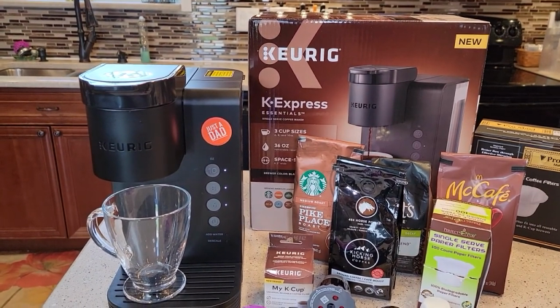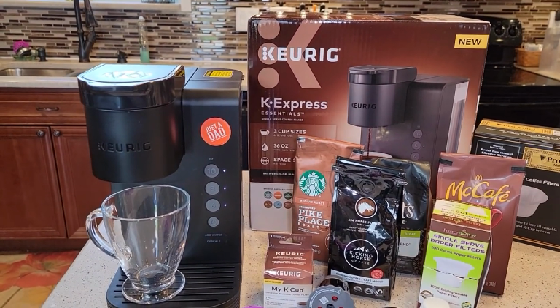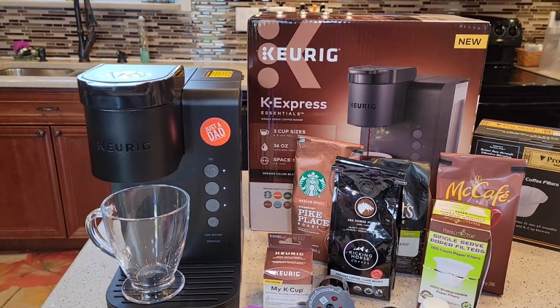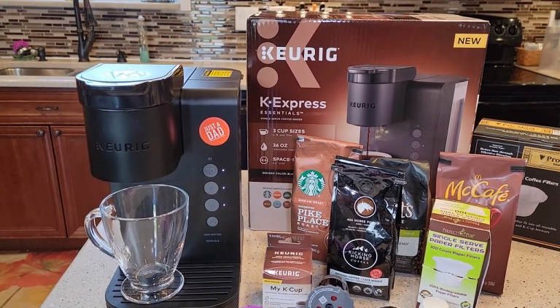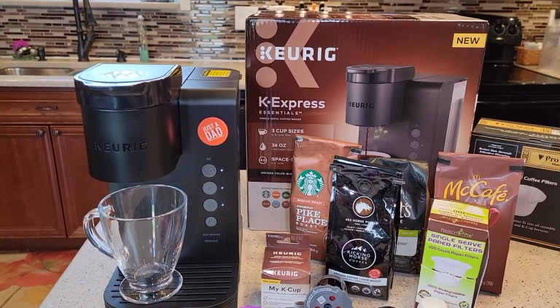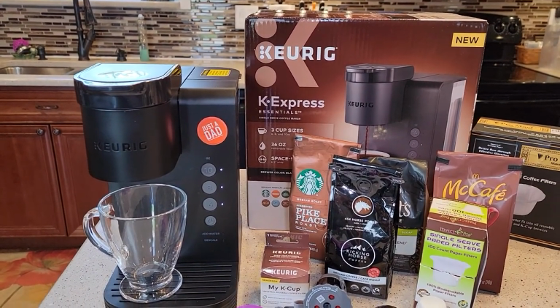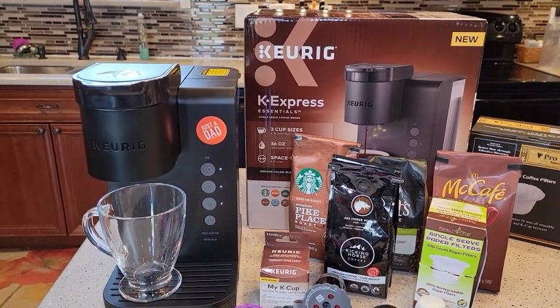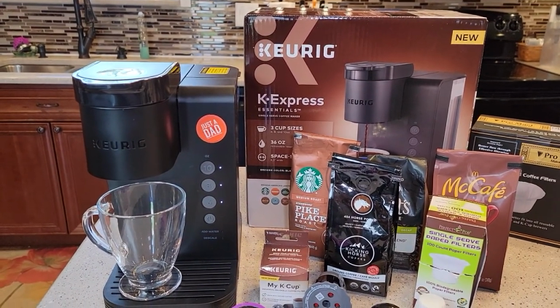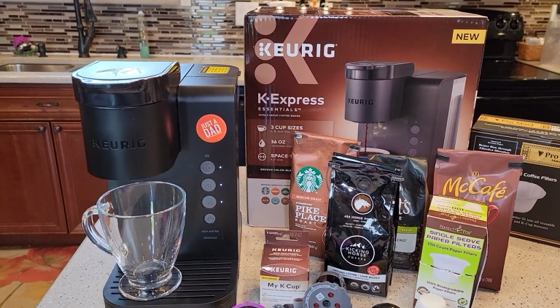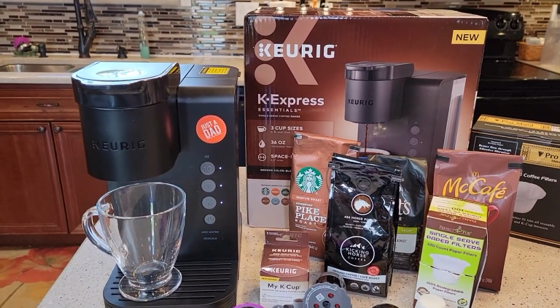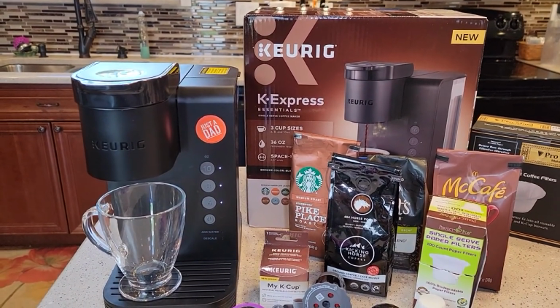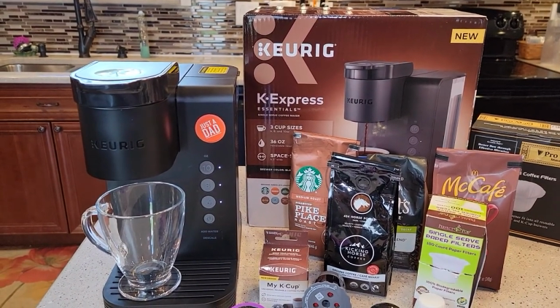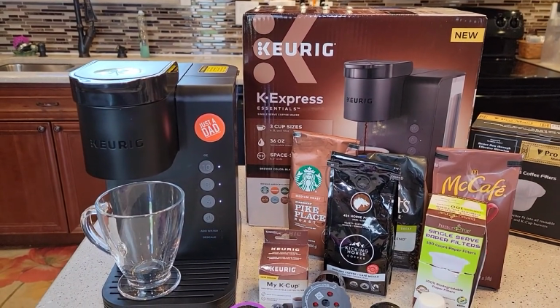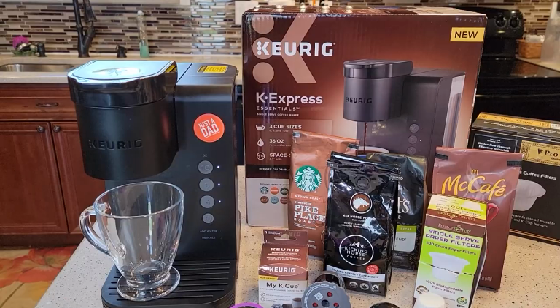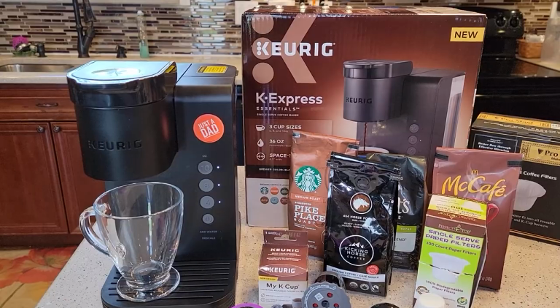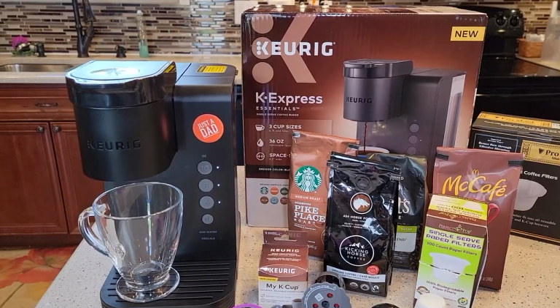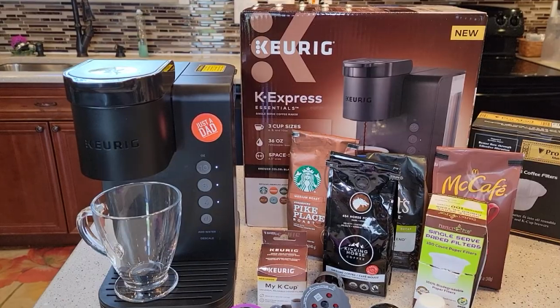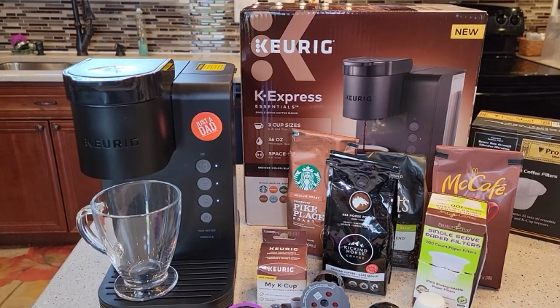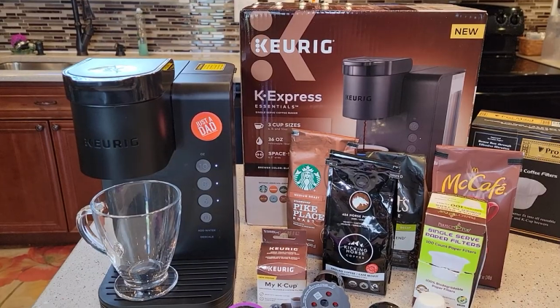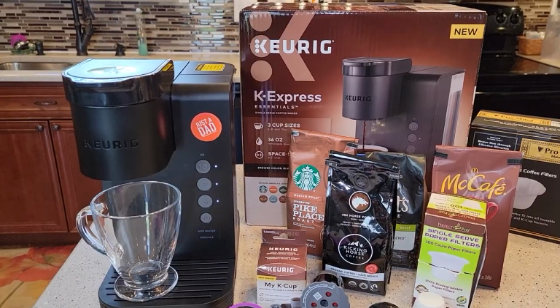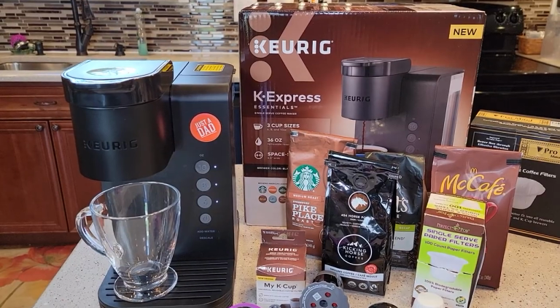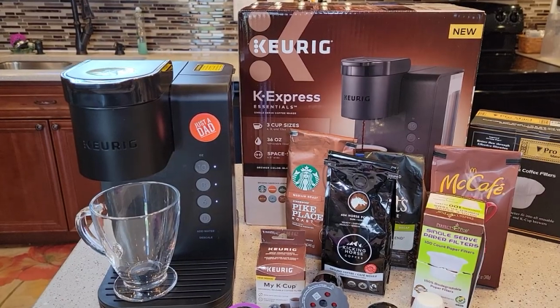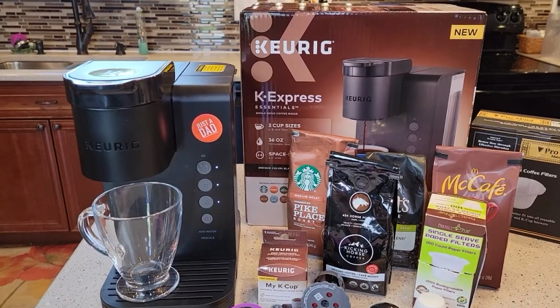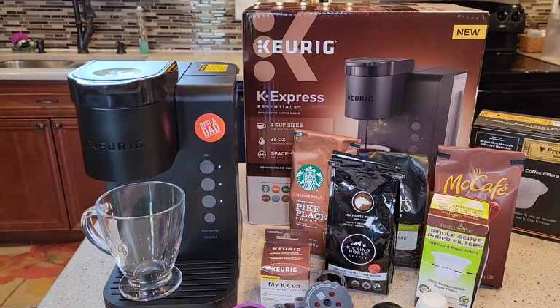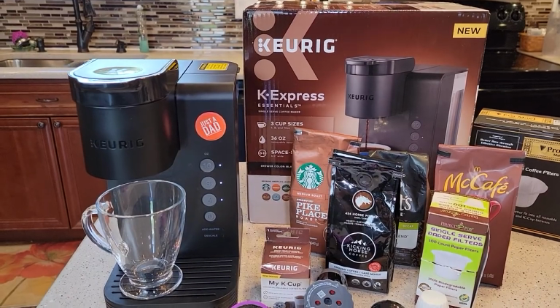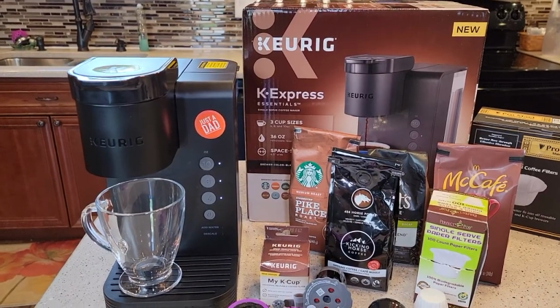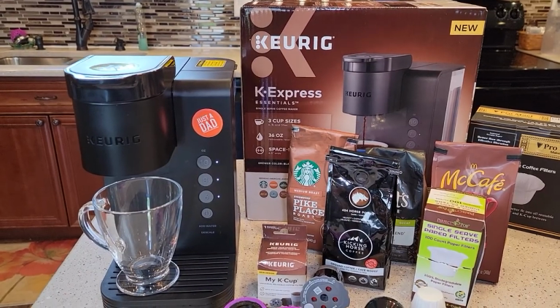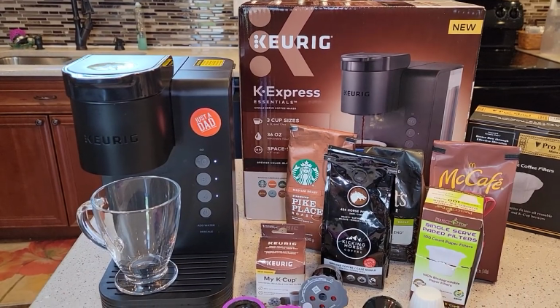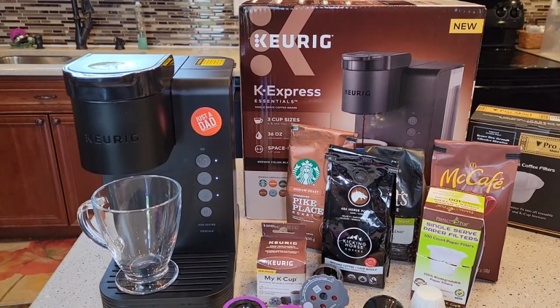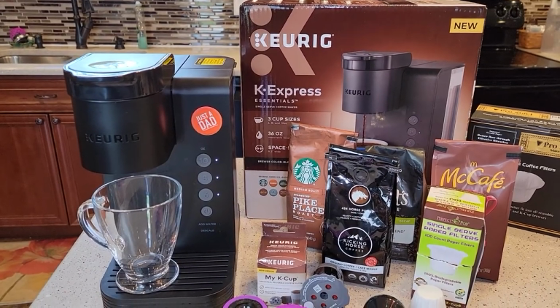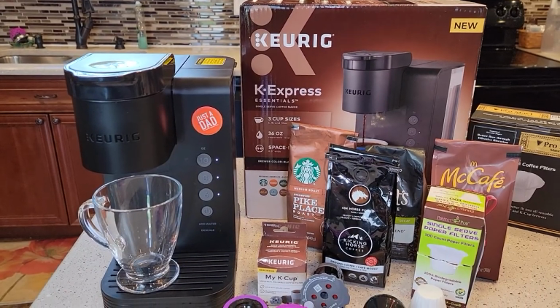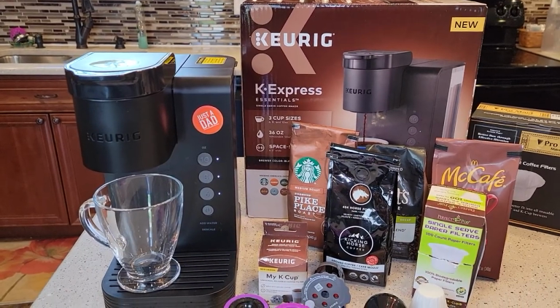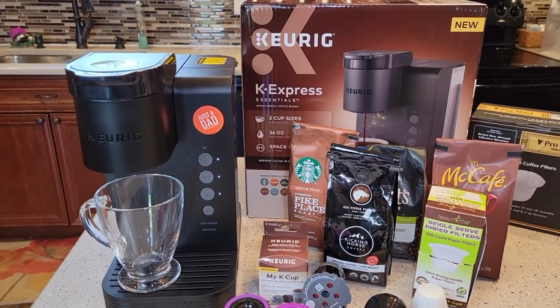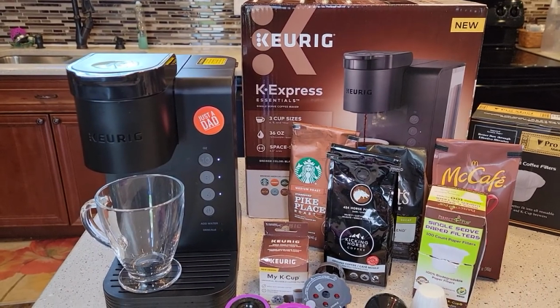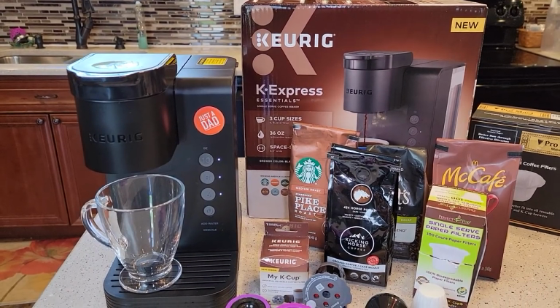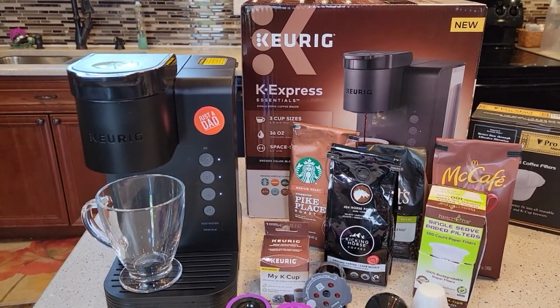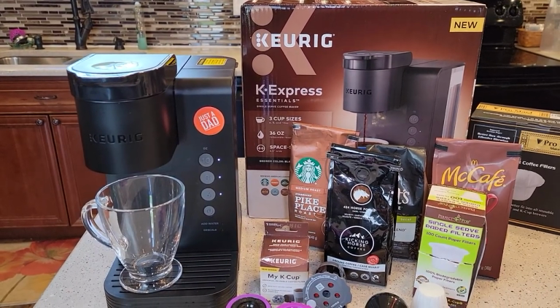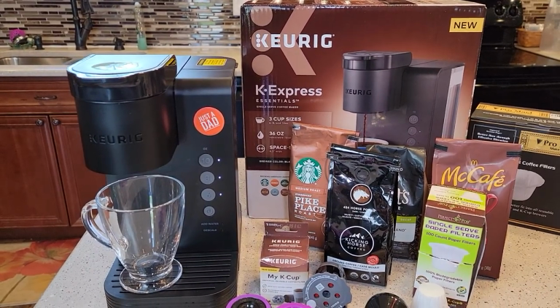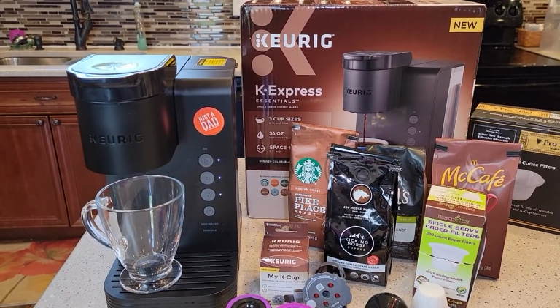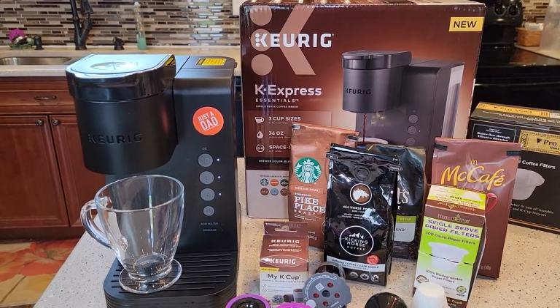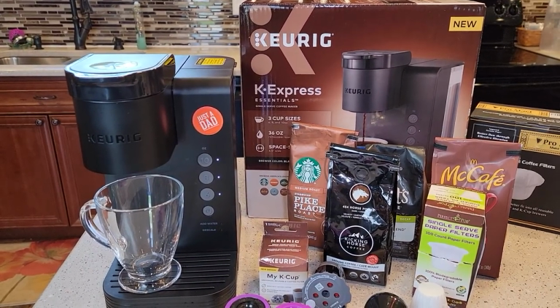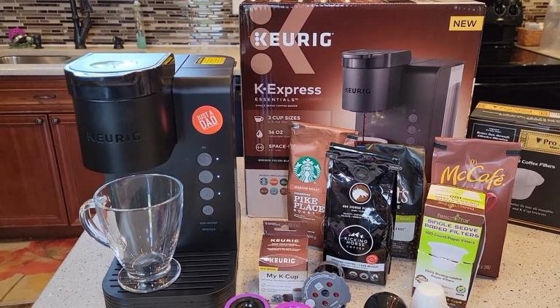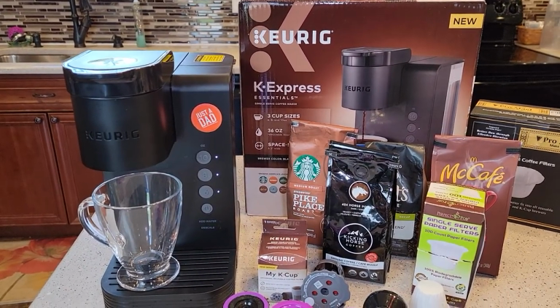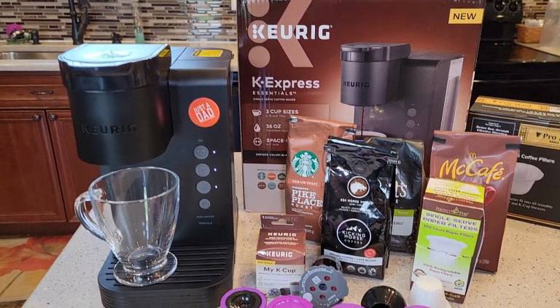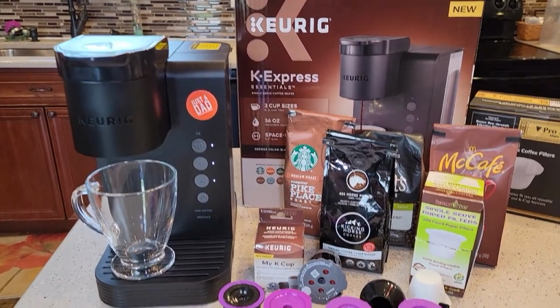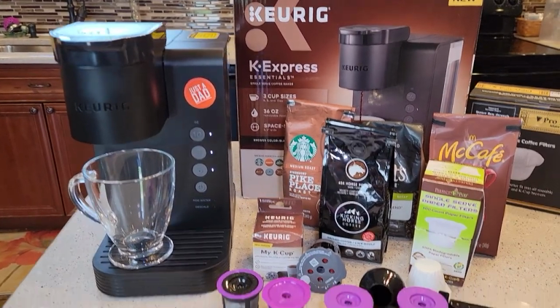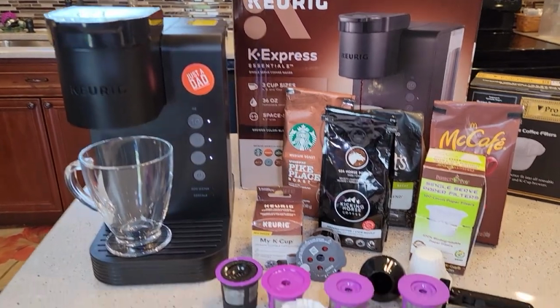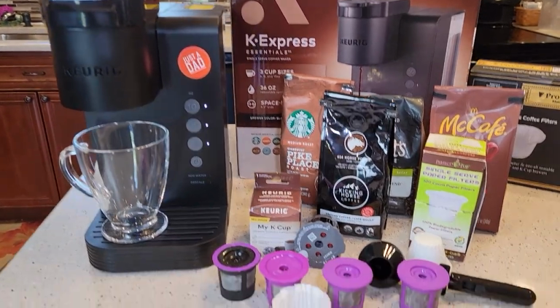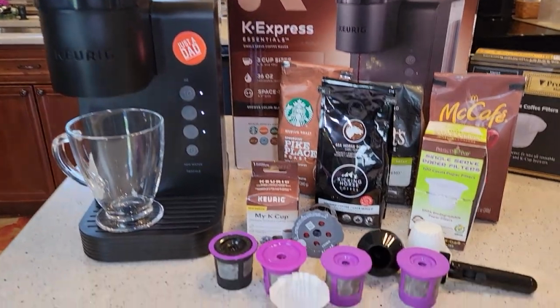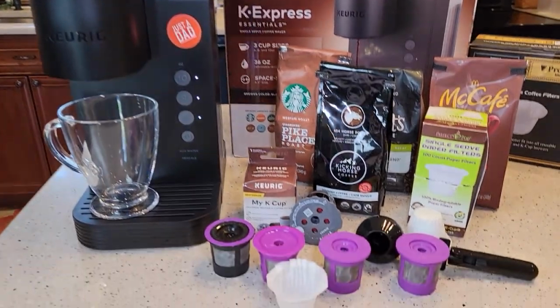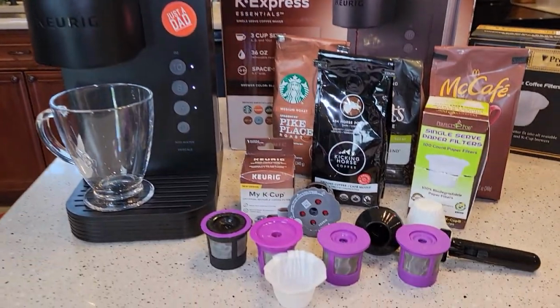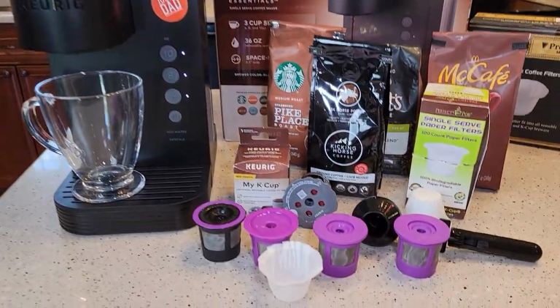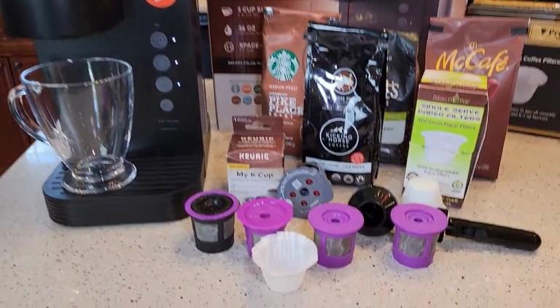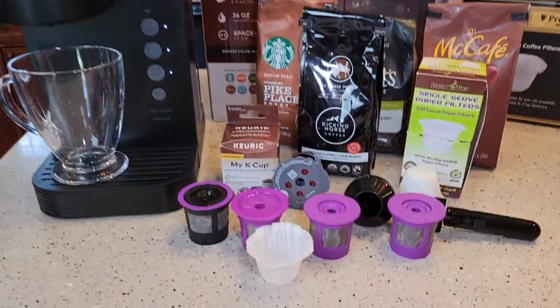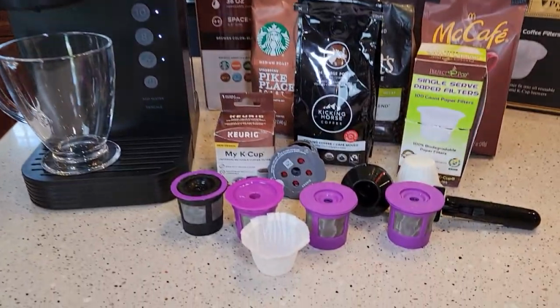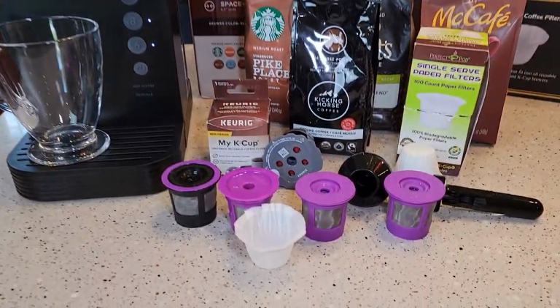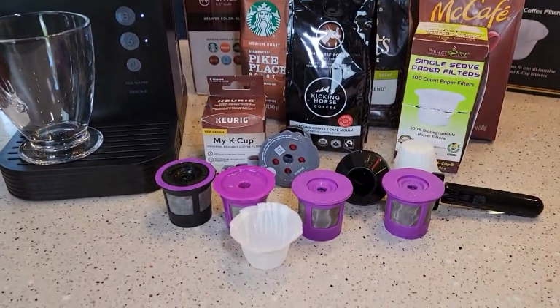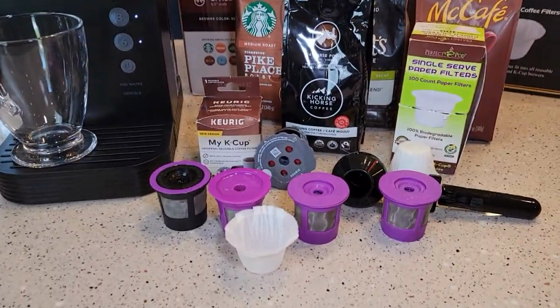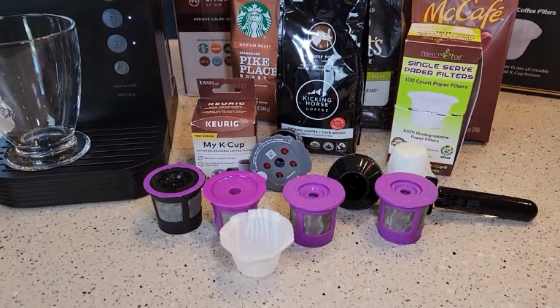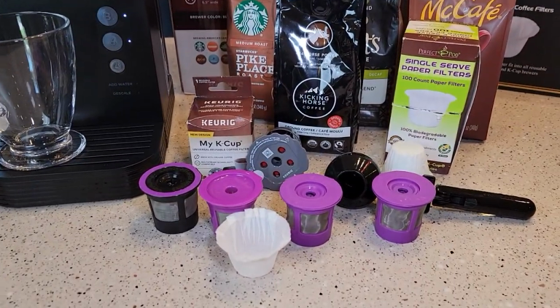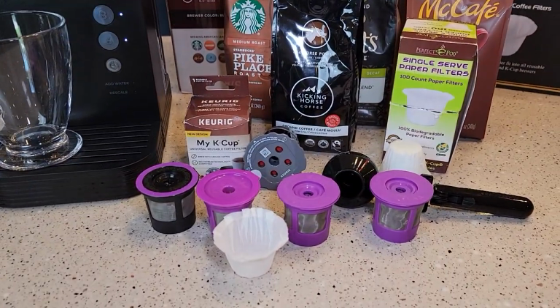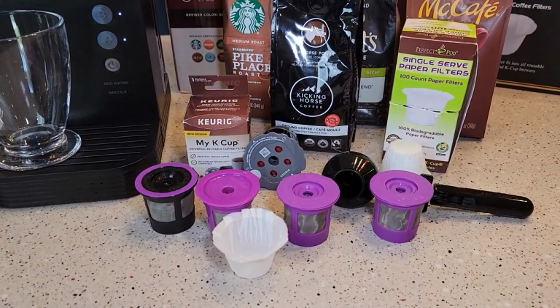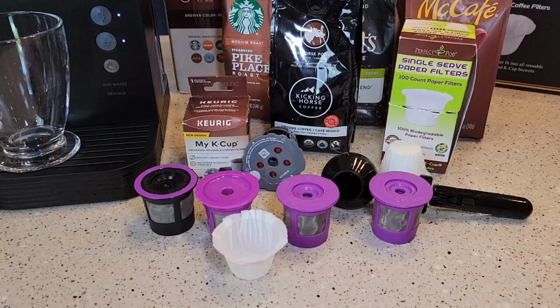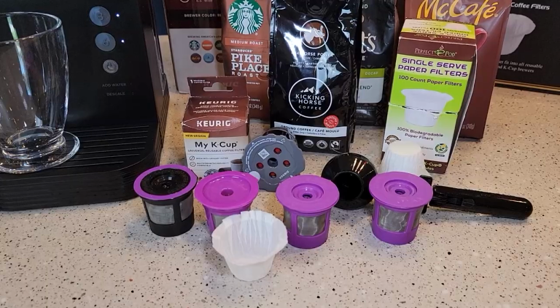I just got it in yesterday and I've been doing quite a few reviews on it, and I wanted to show people how to use a reusable K-cup.